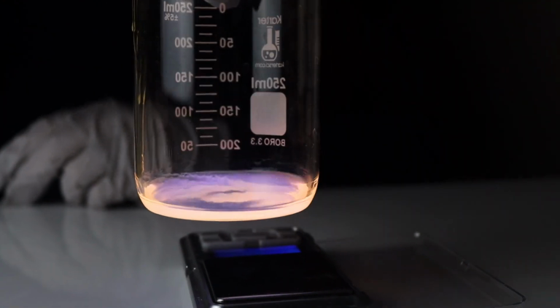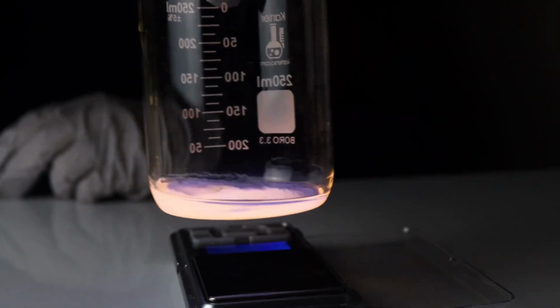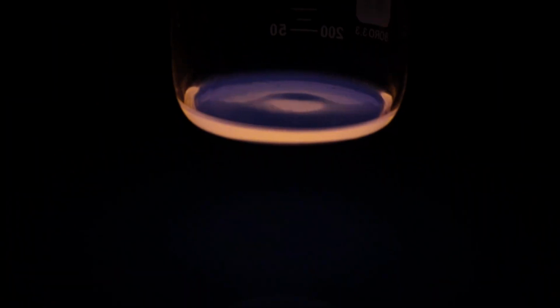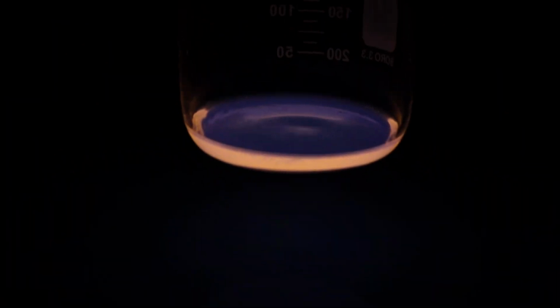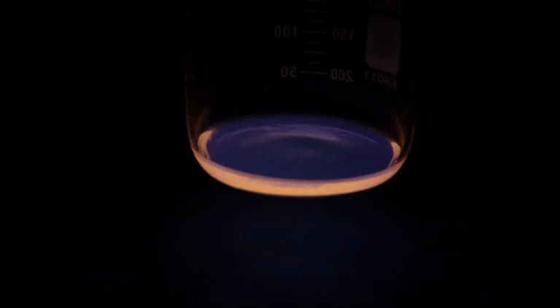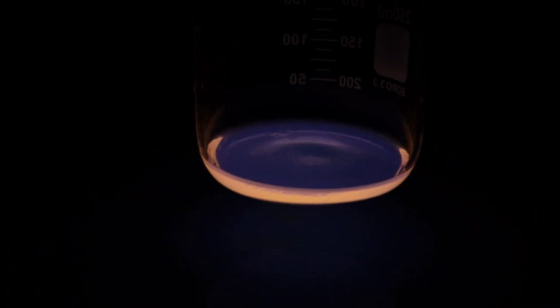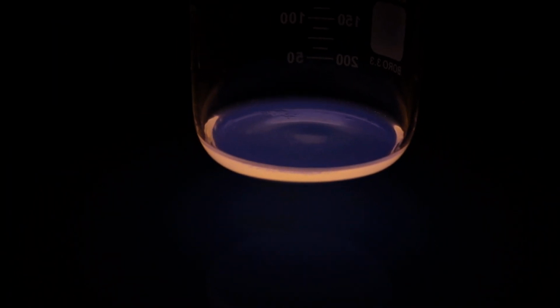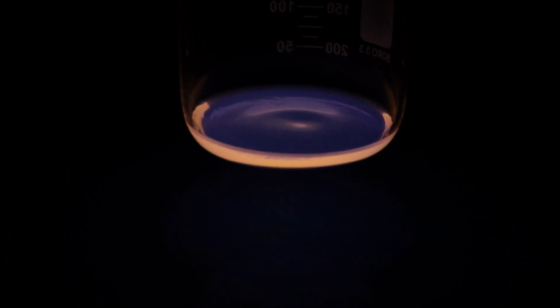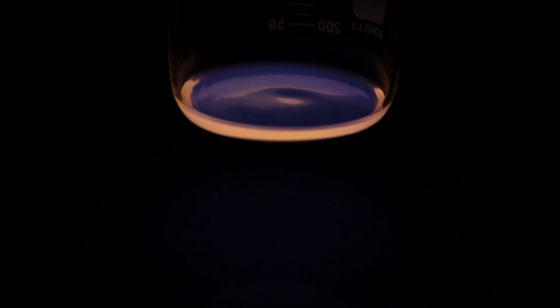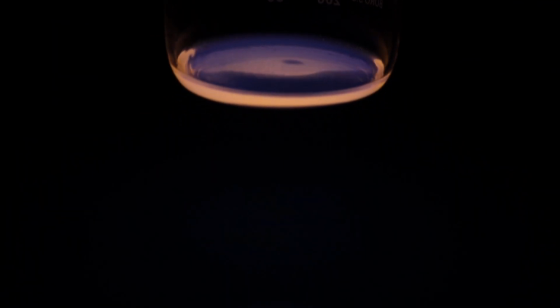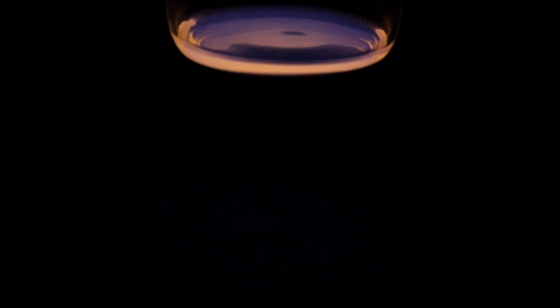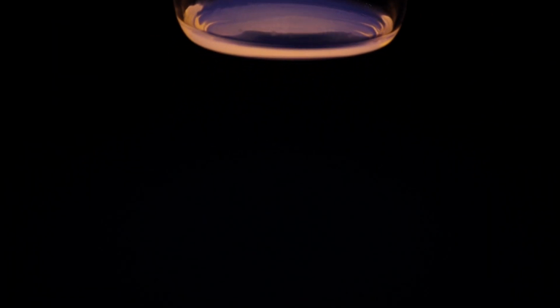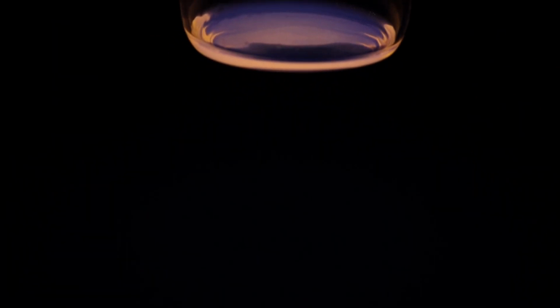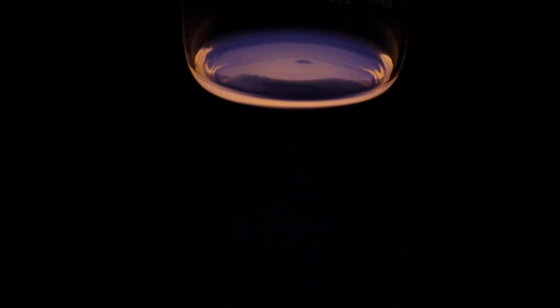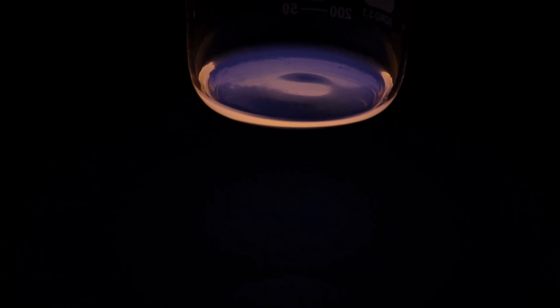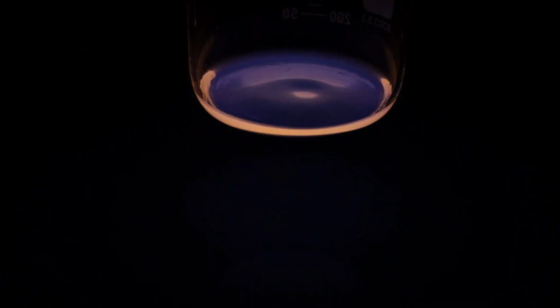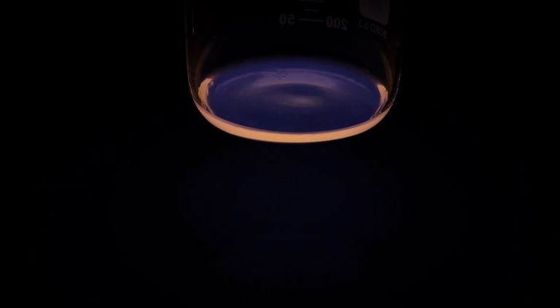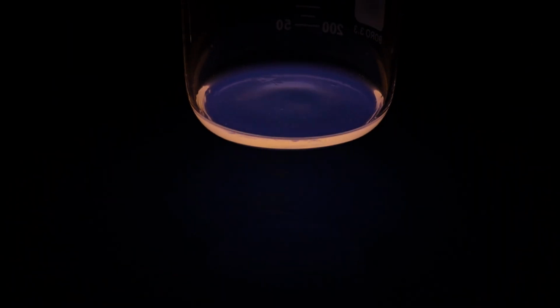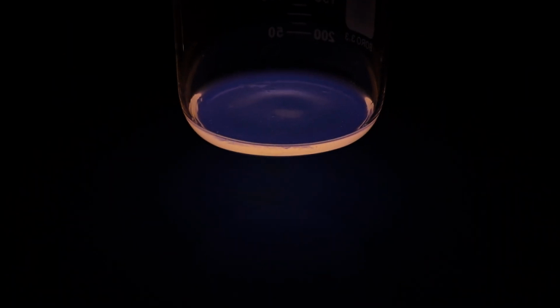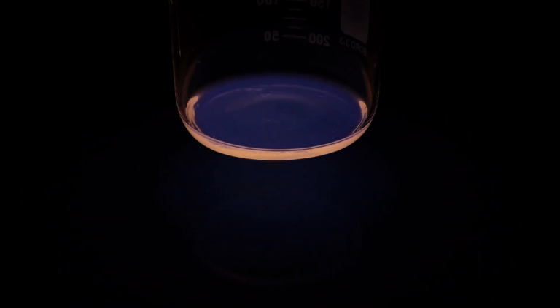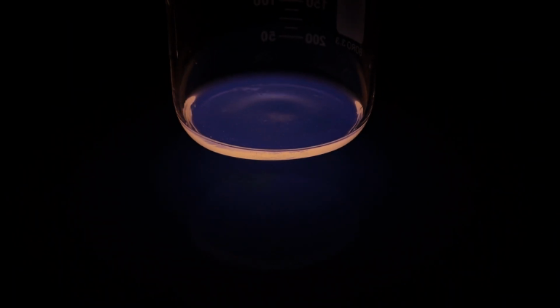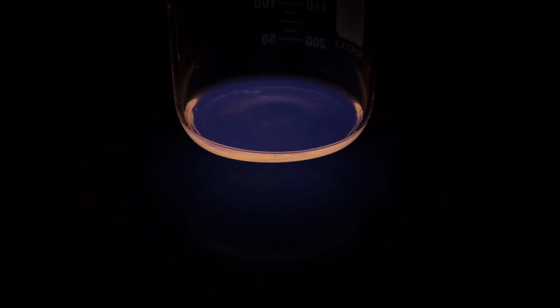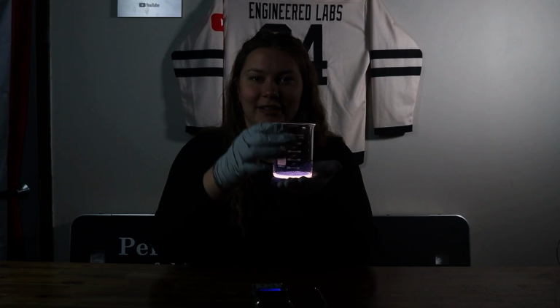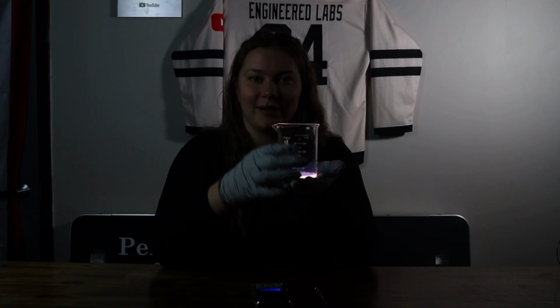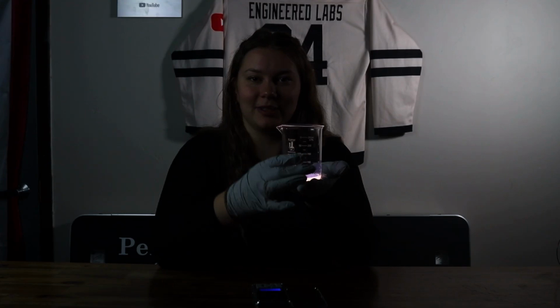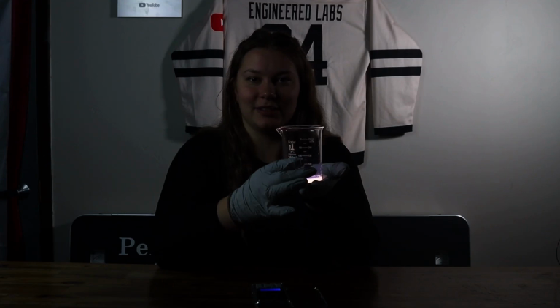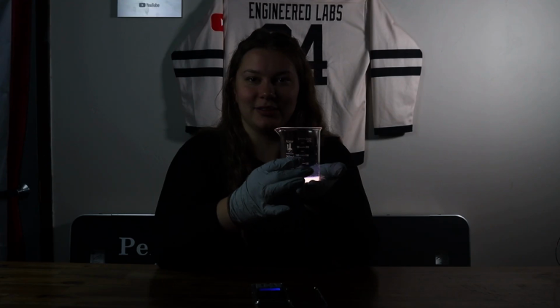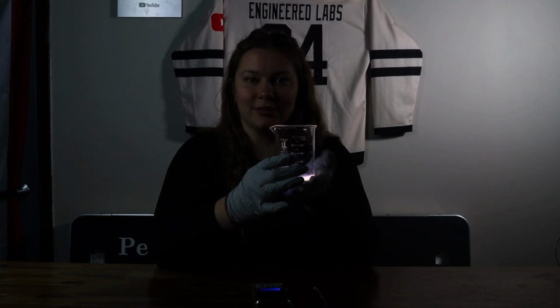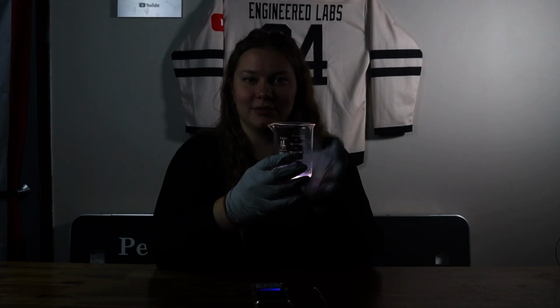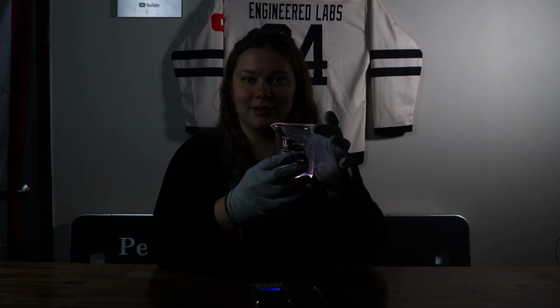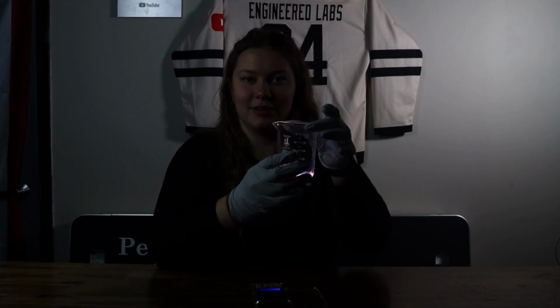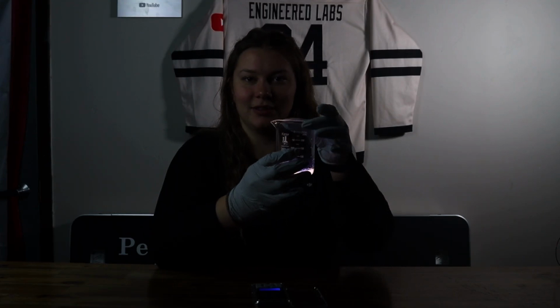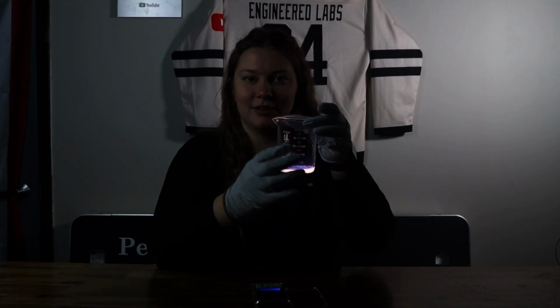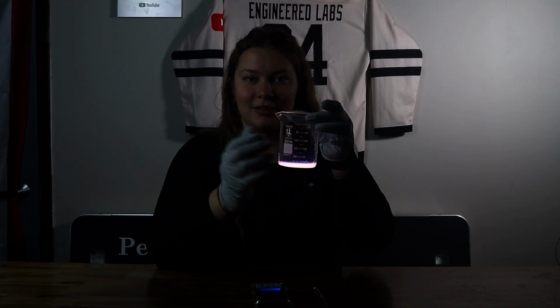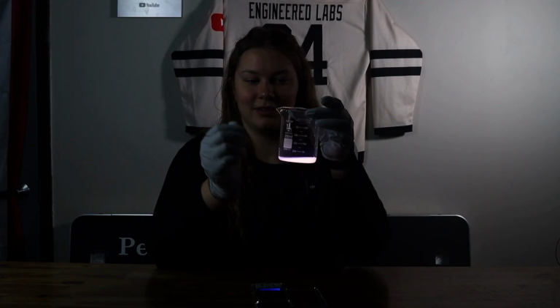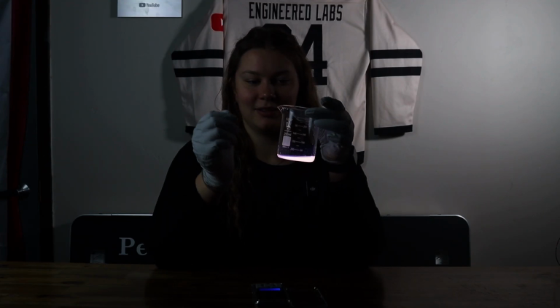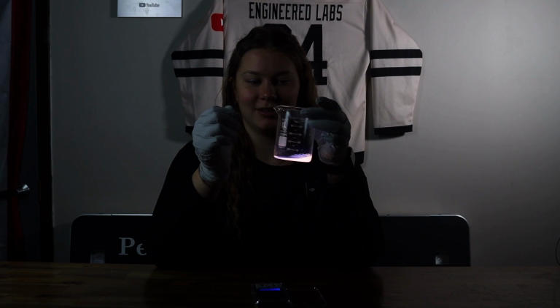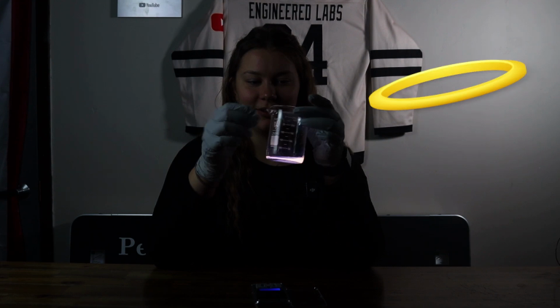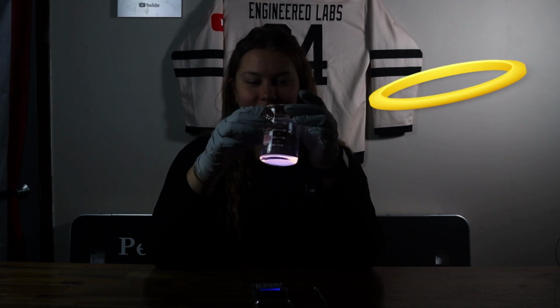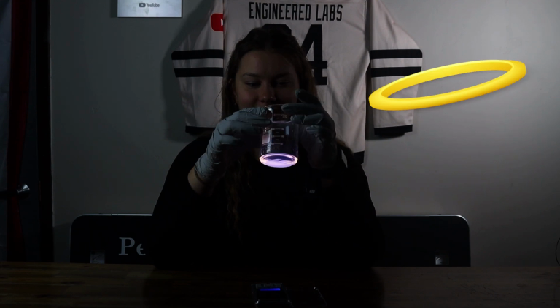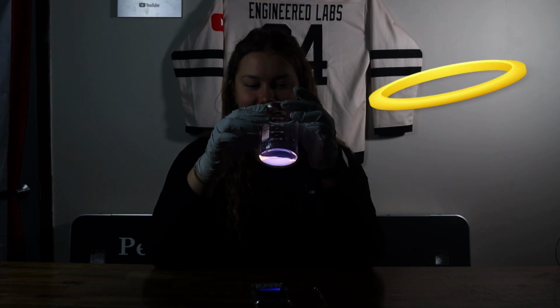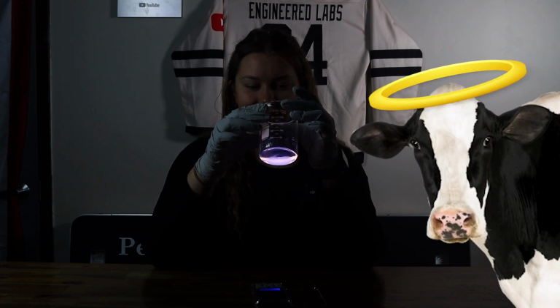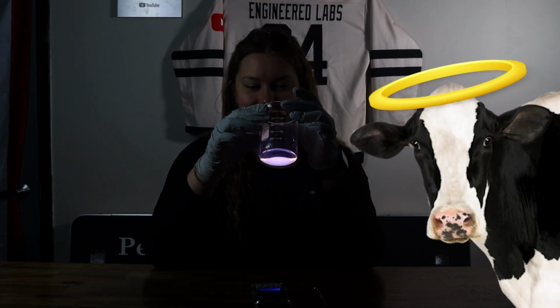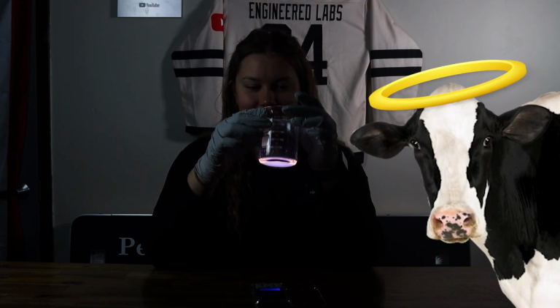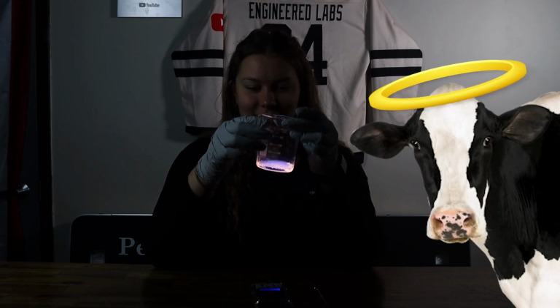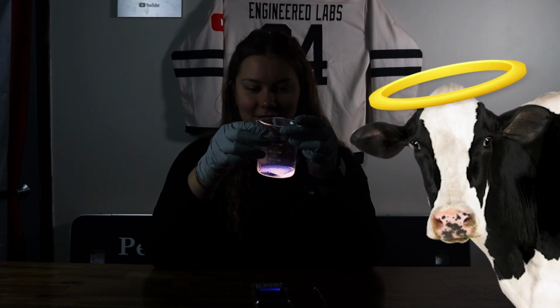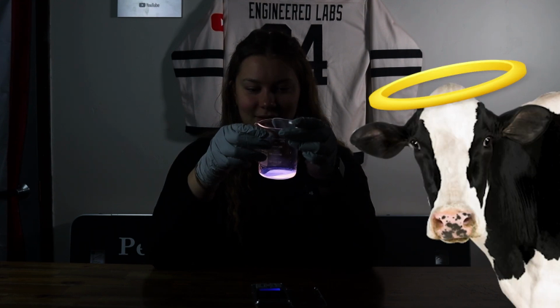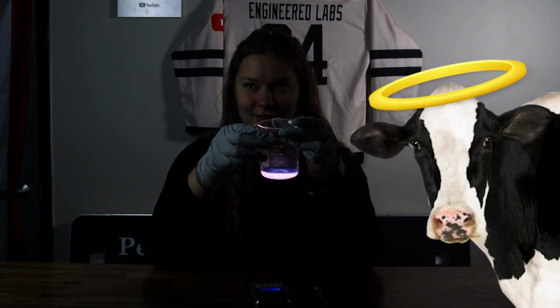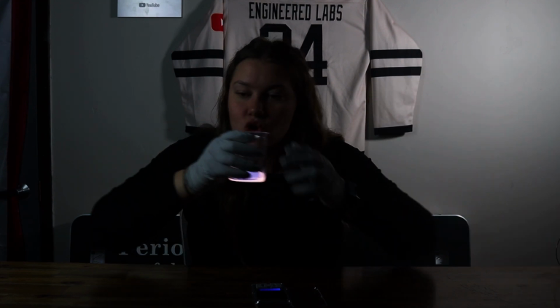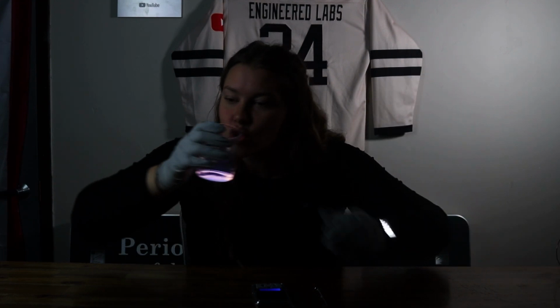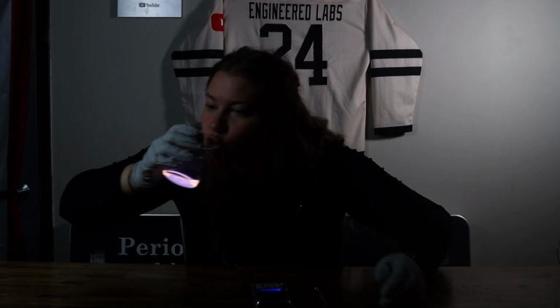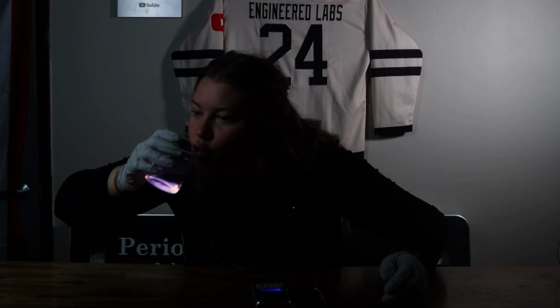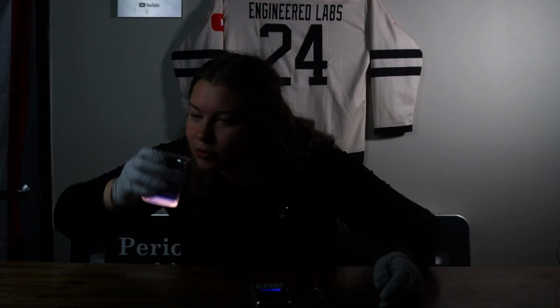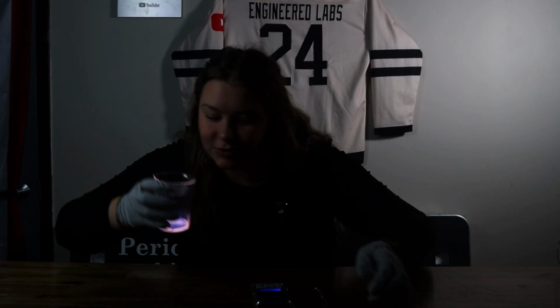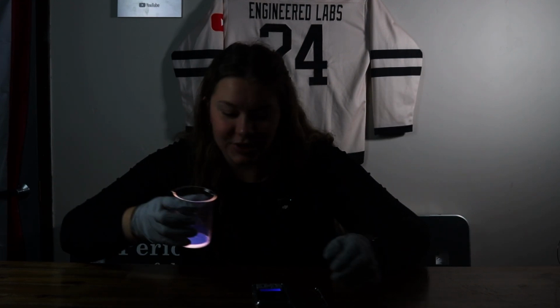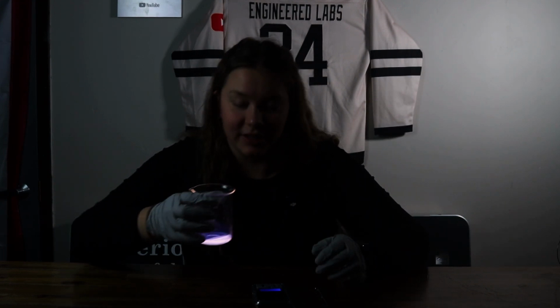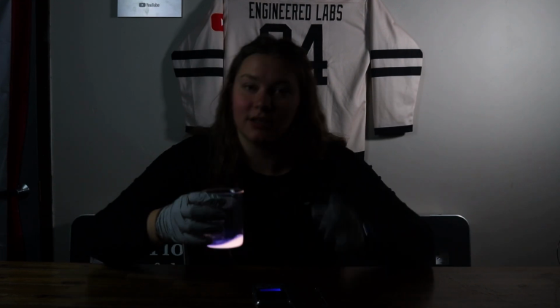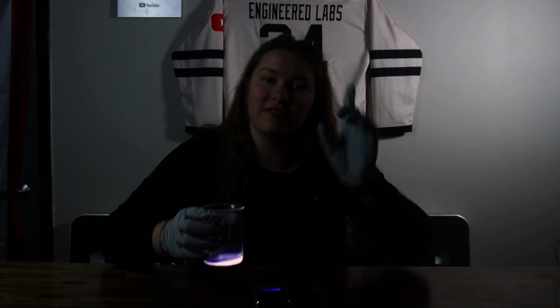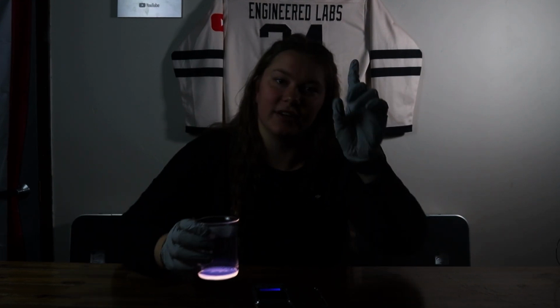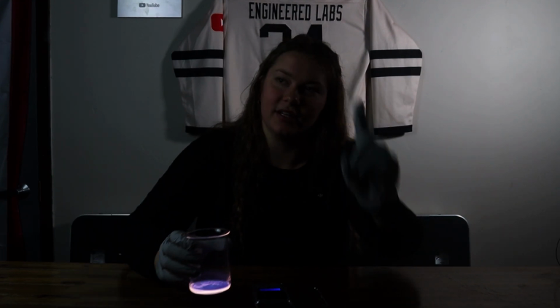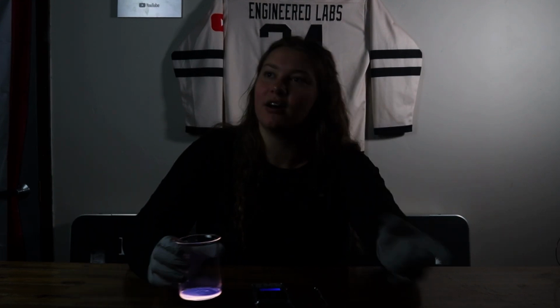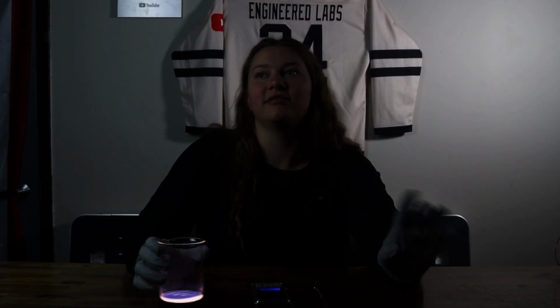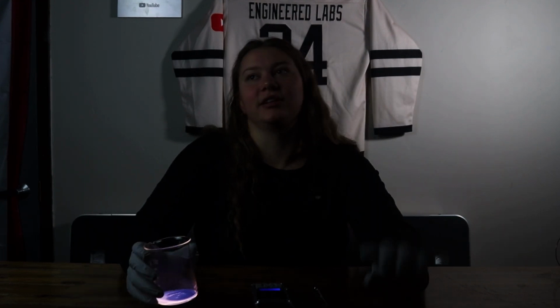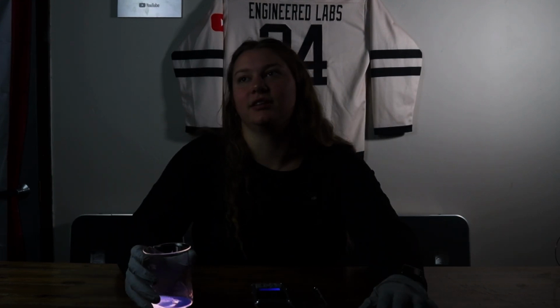Dude, that's so sick. Look at that. That's so bright on camera too. Holy cow. Just kidding — not funny.